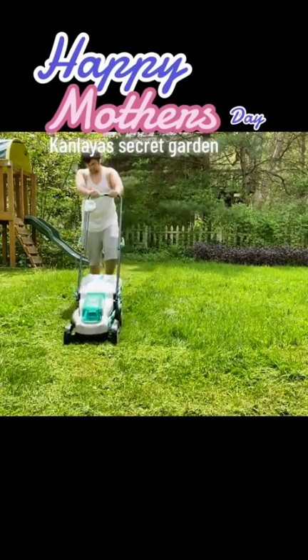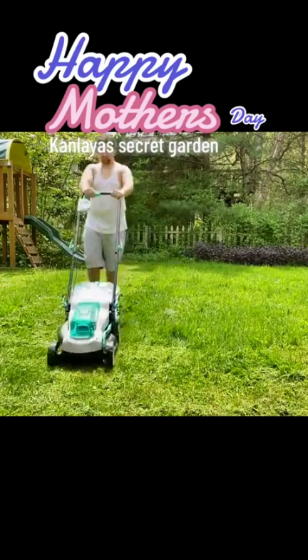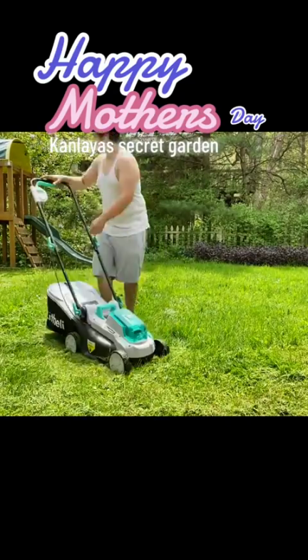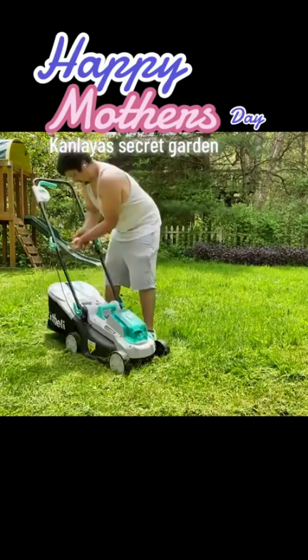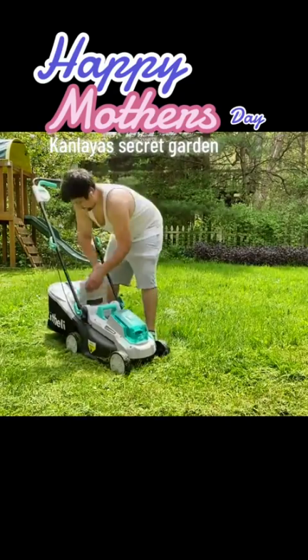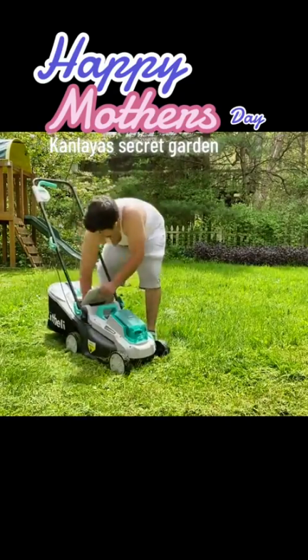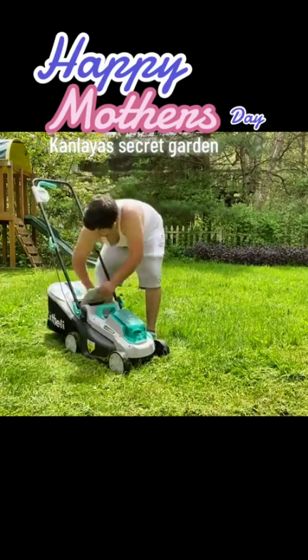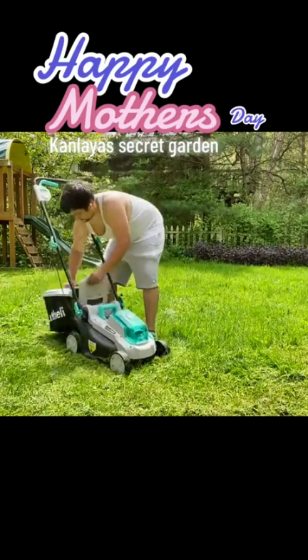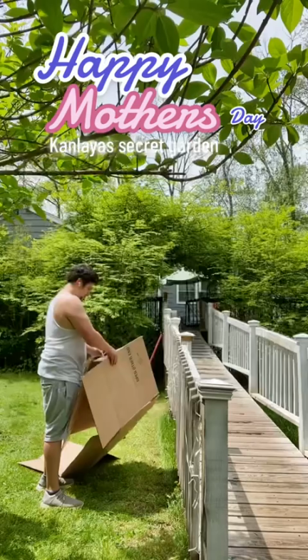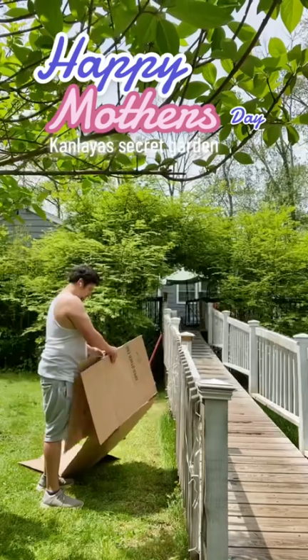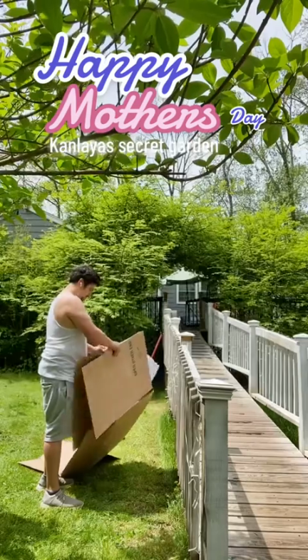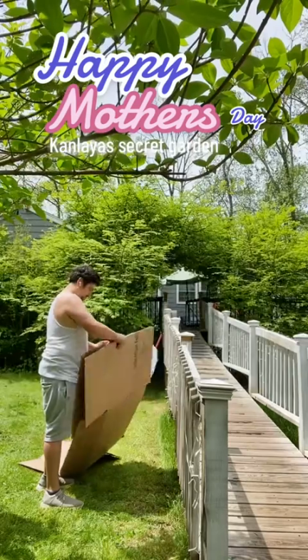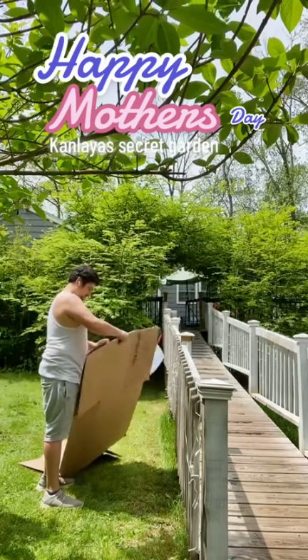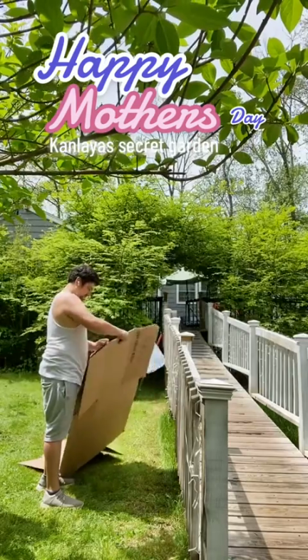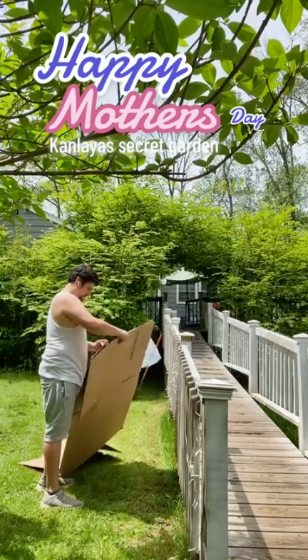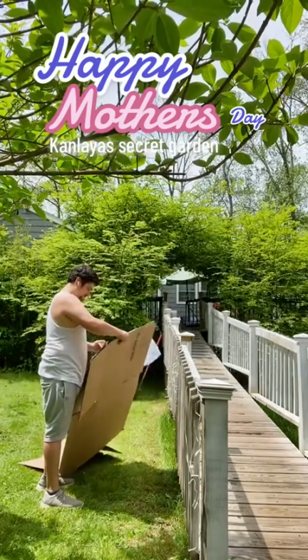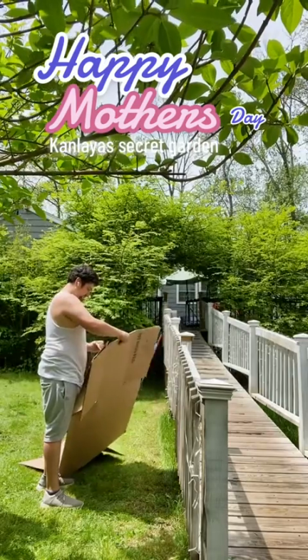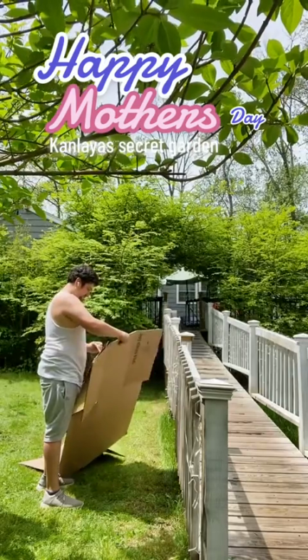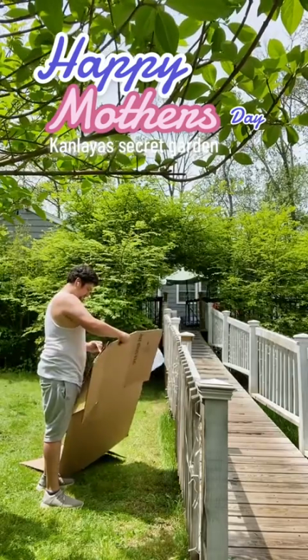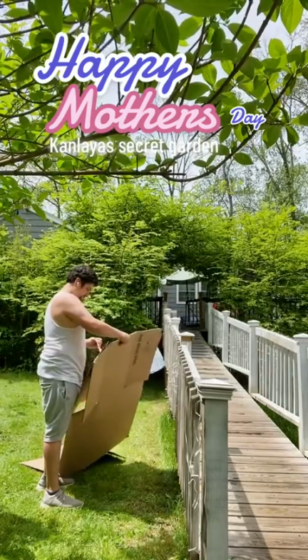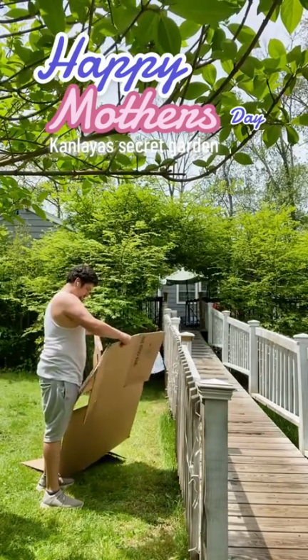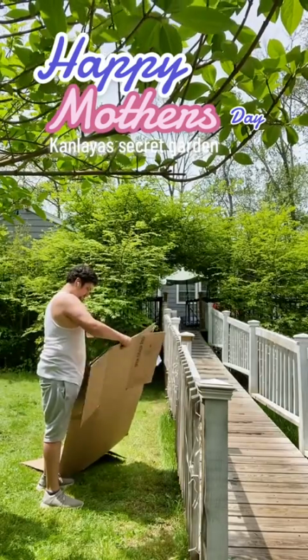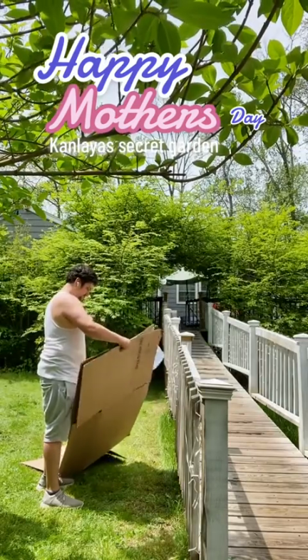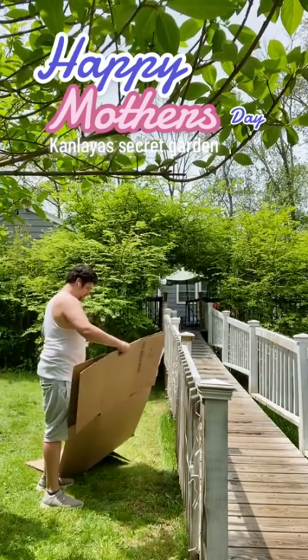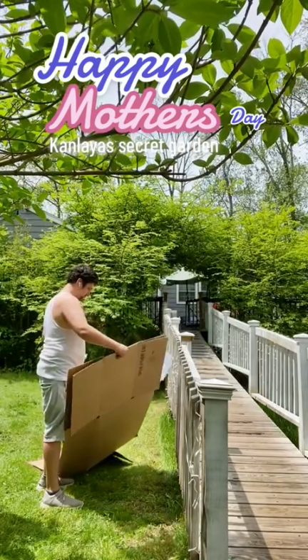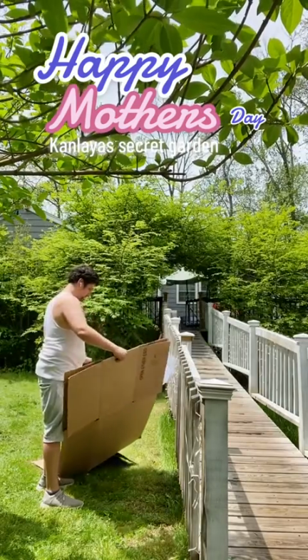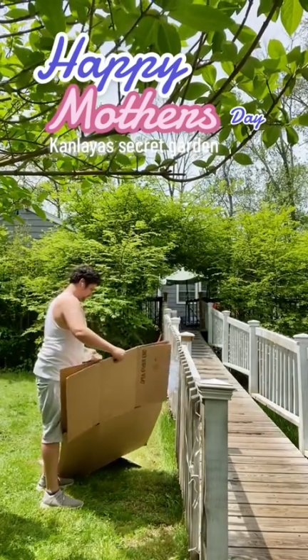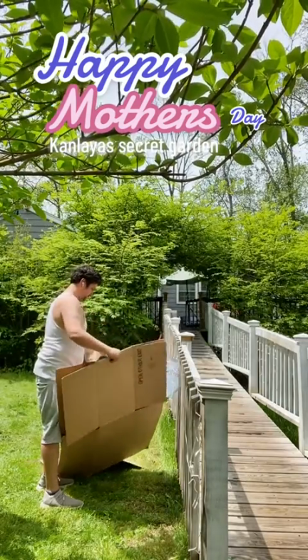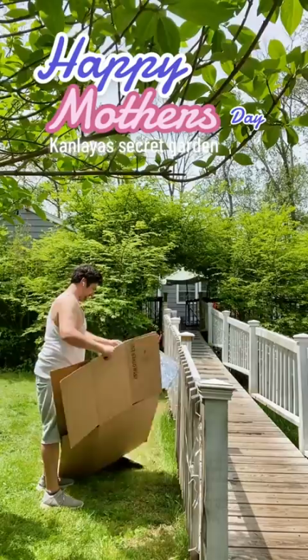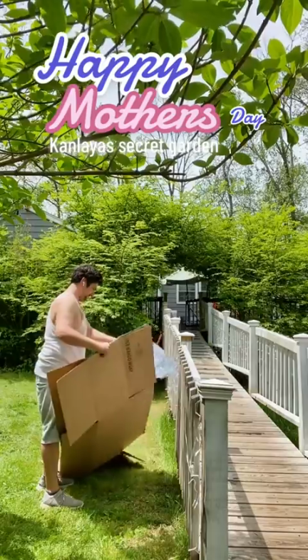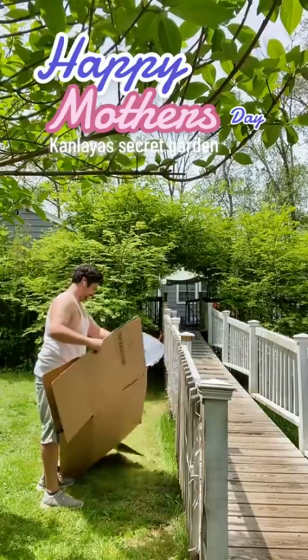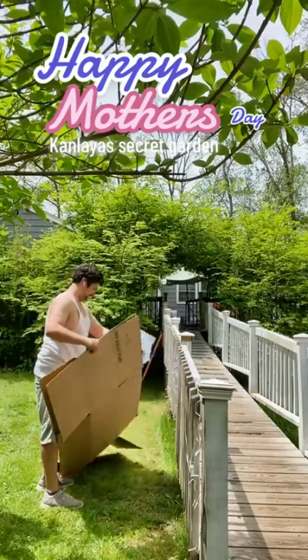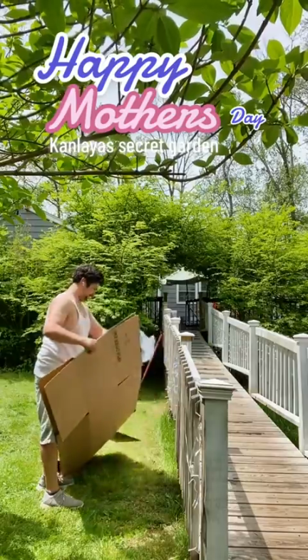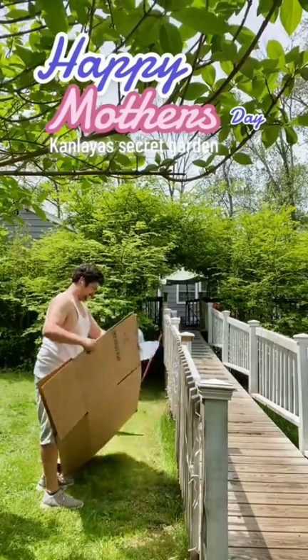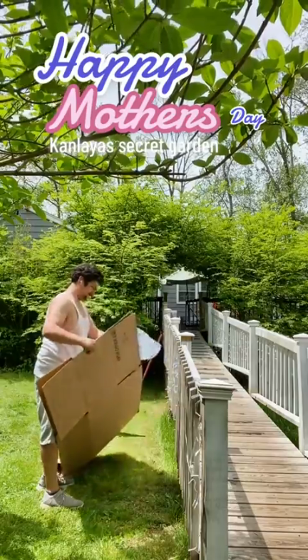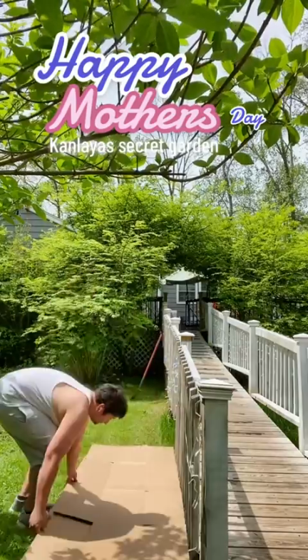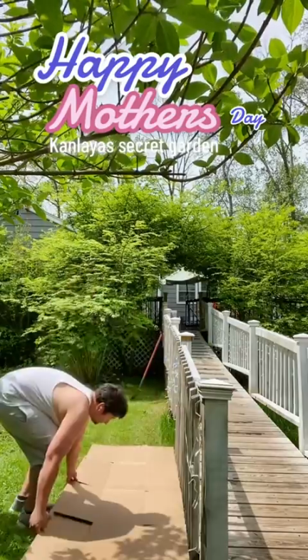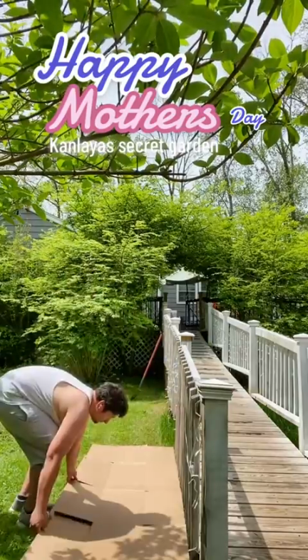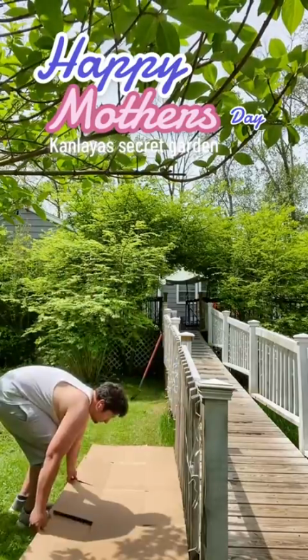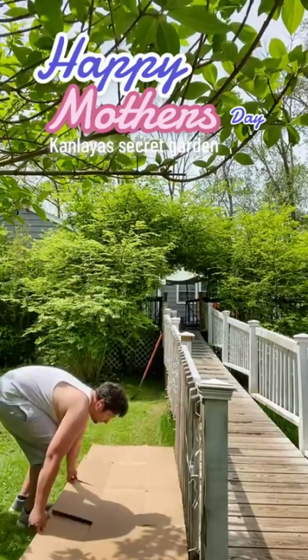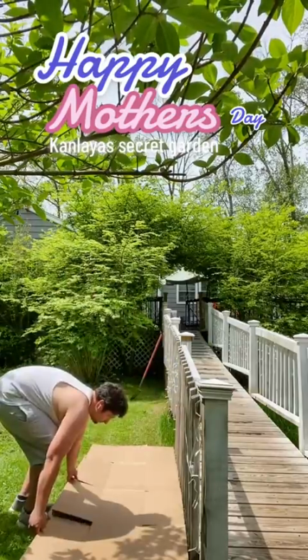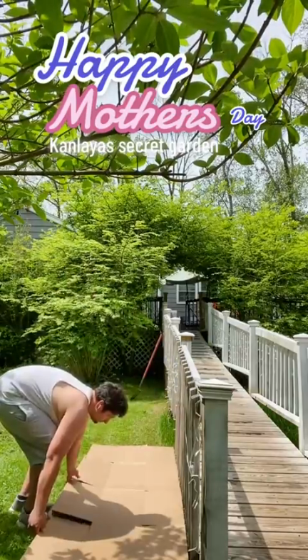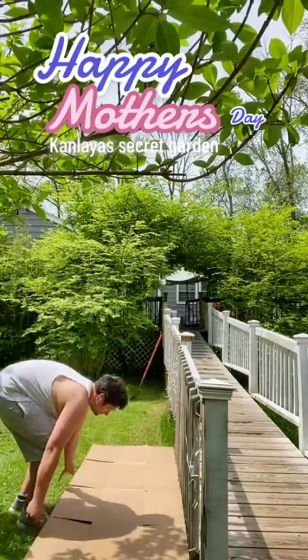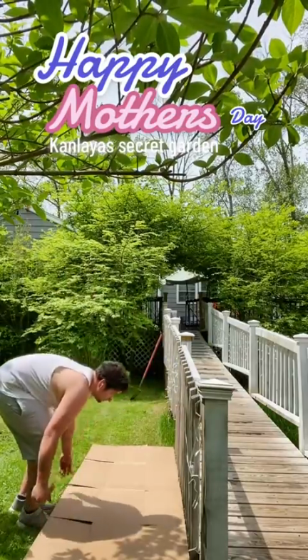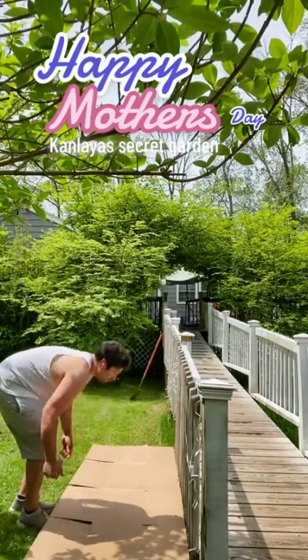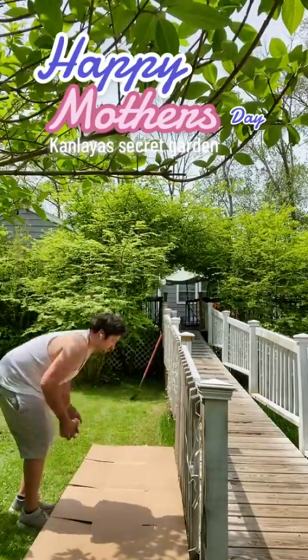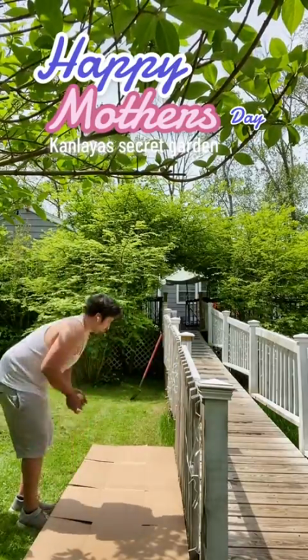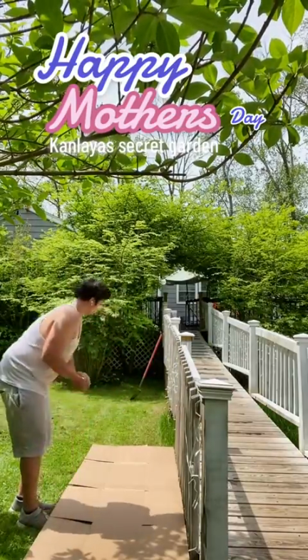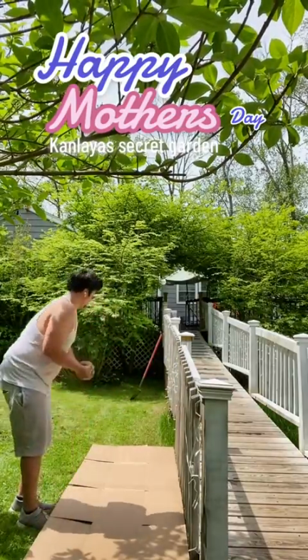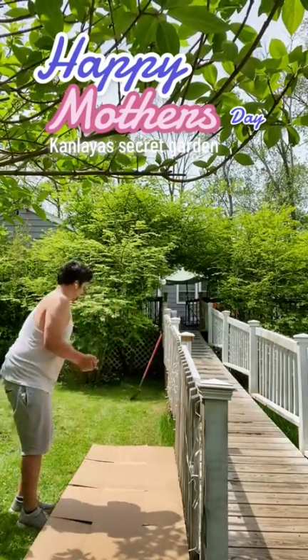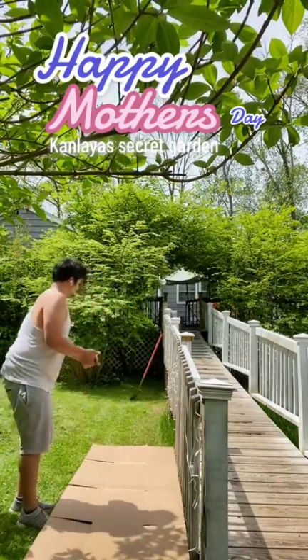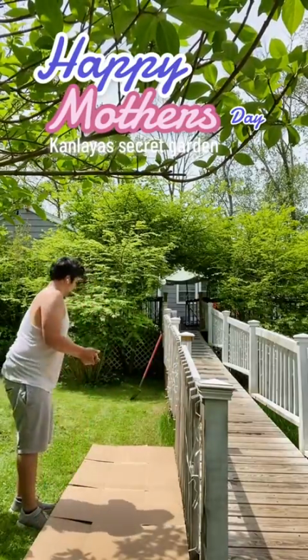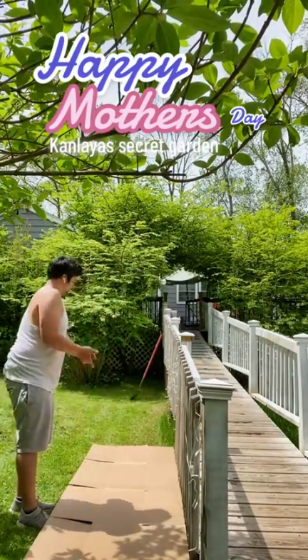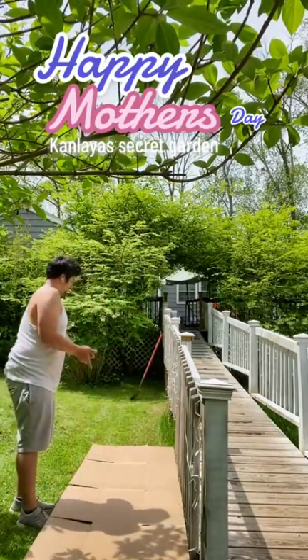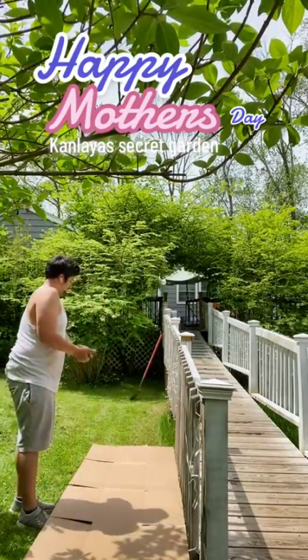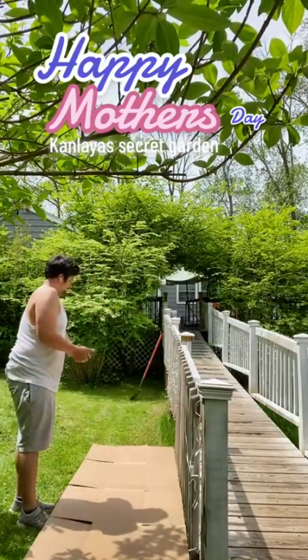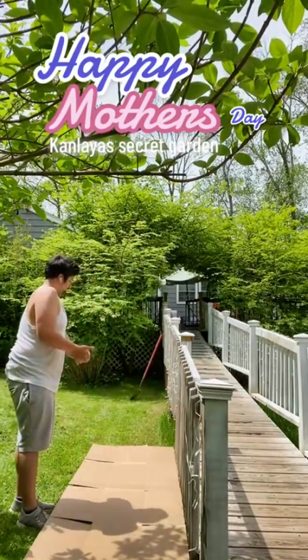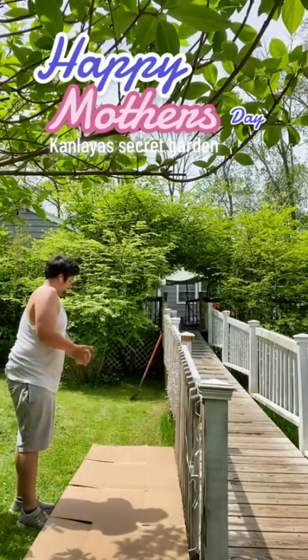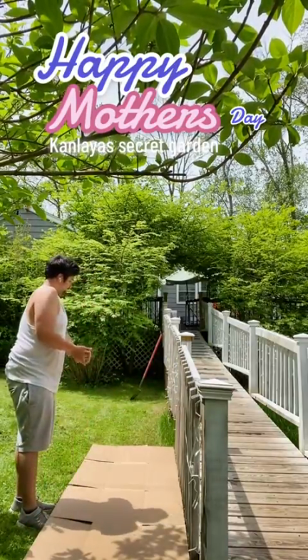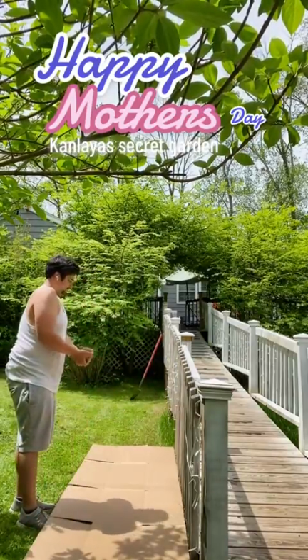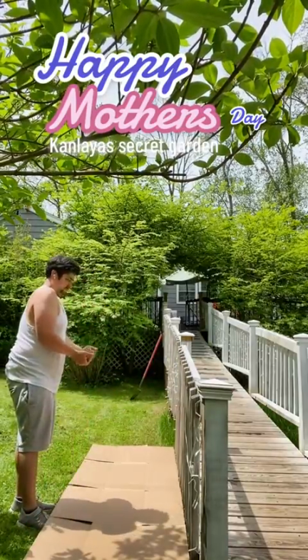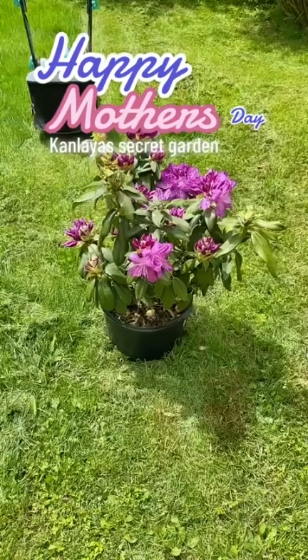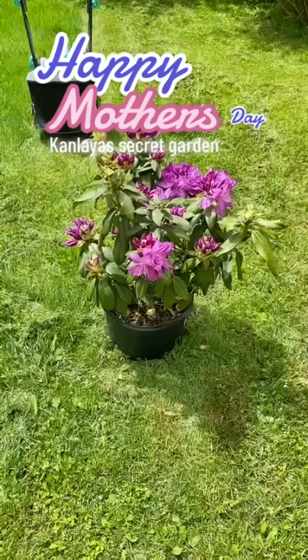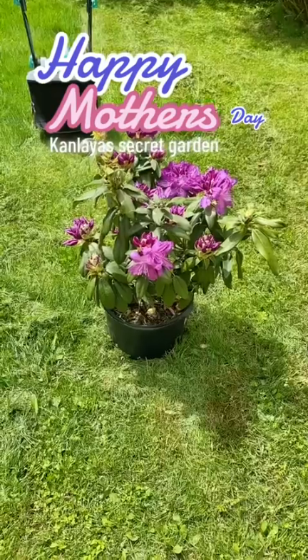Here I am just prepping the area, getting ready. I learned on YouTube that you could use cardboard to kill the grass underneath, so I'm going to try this out.